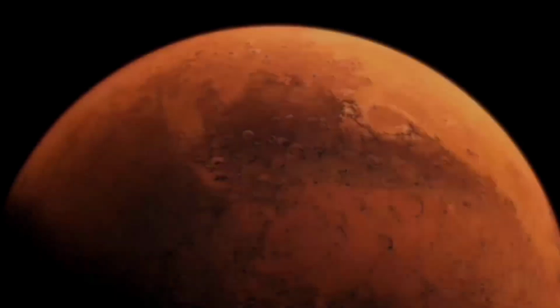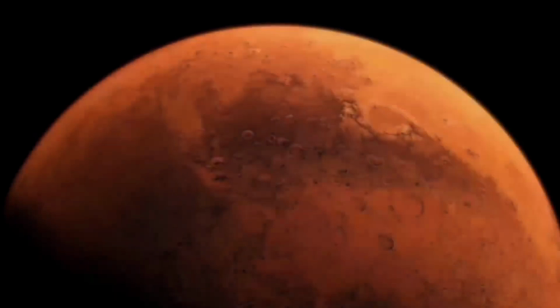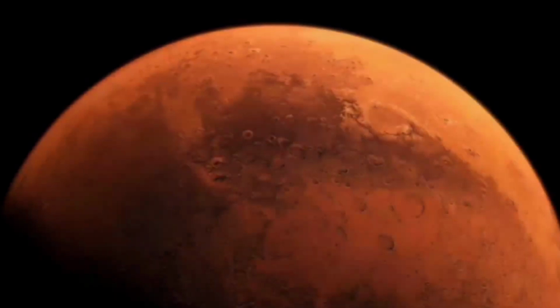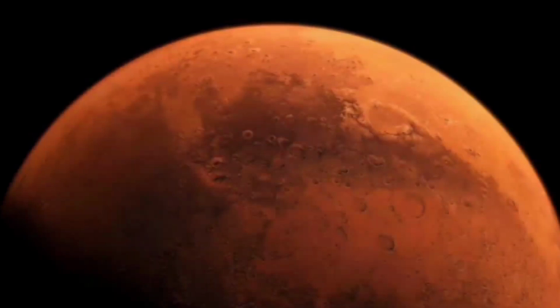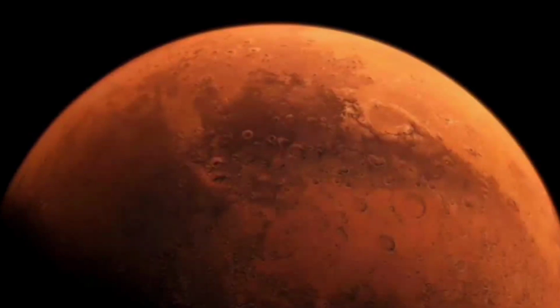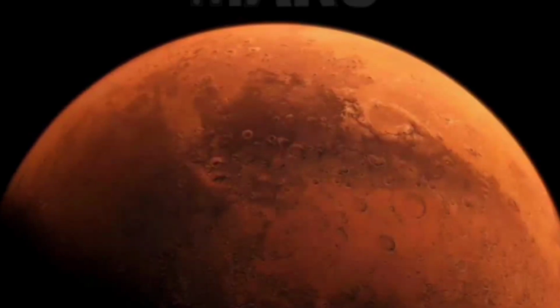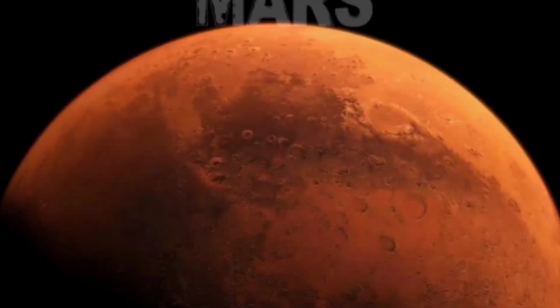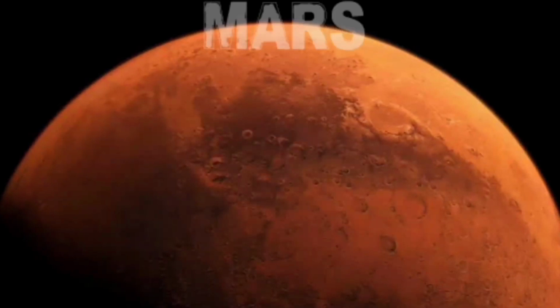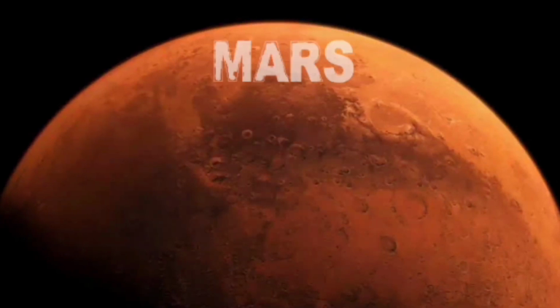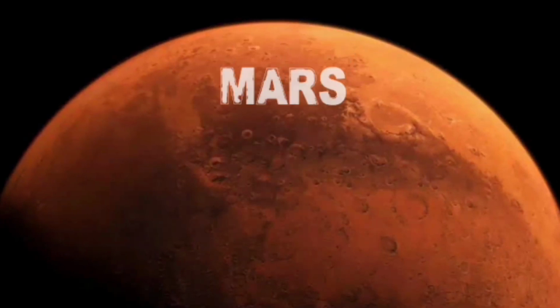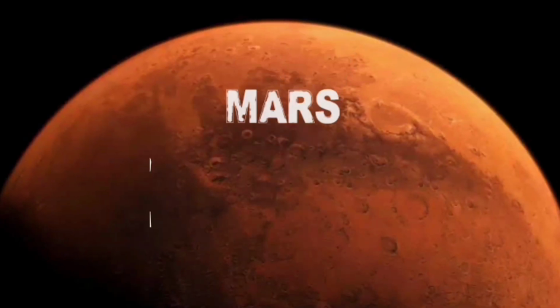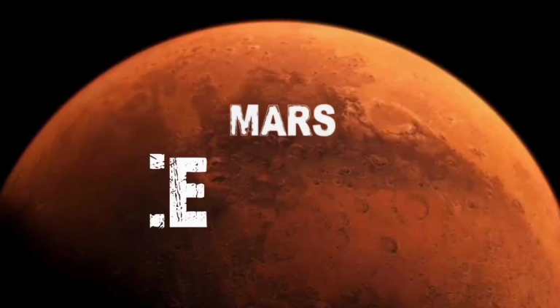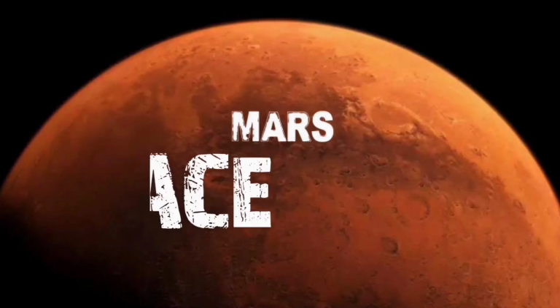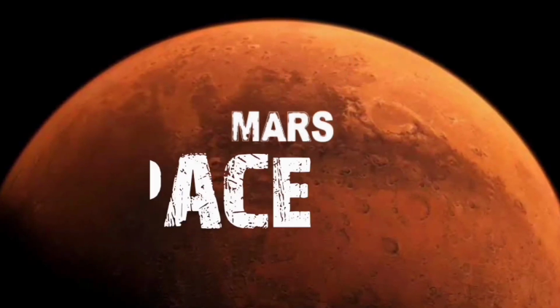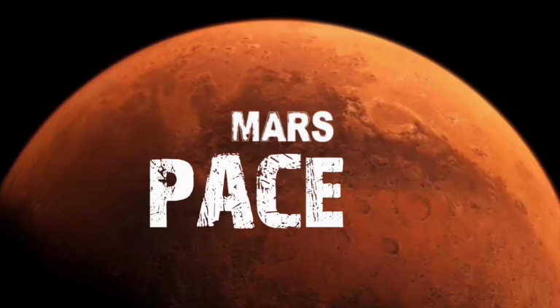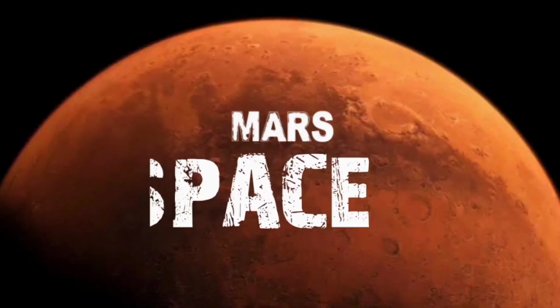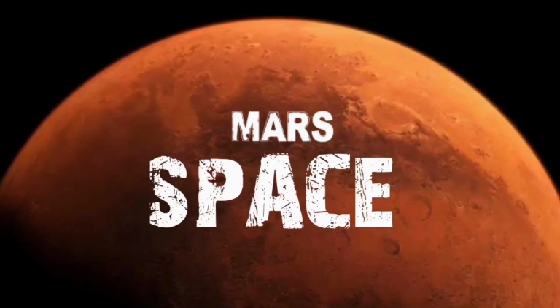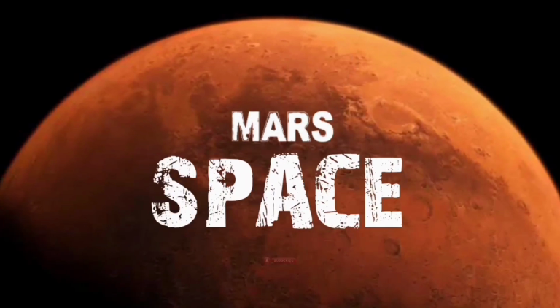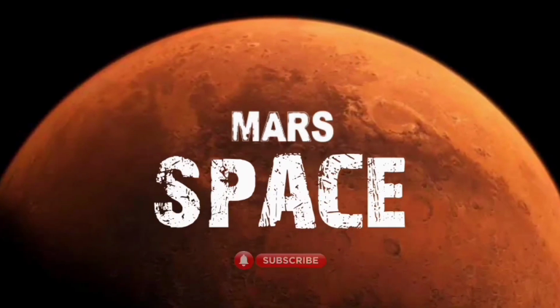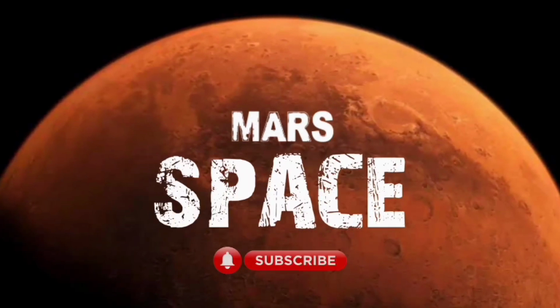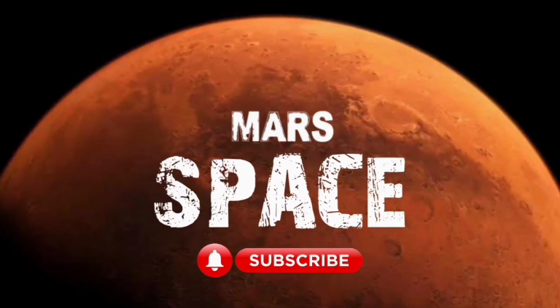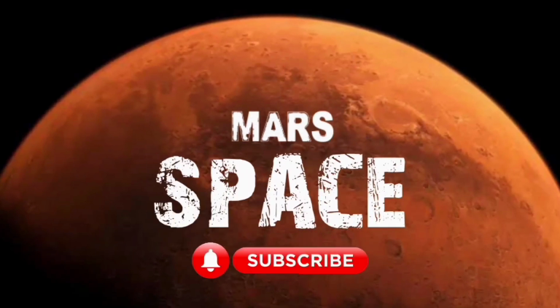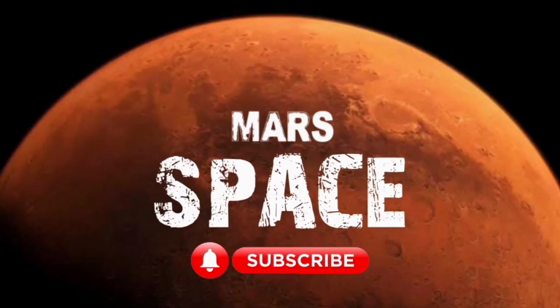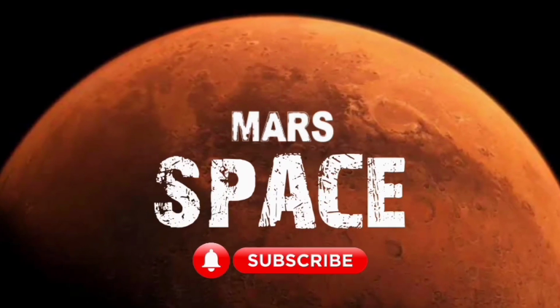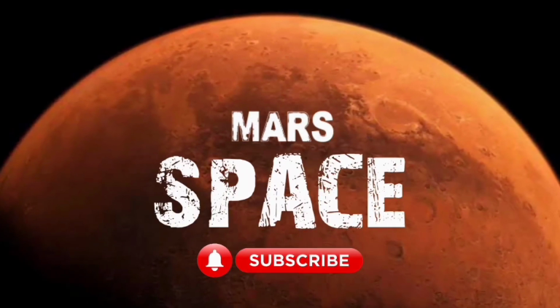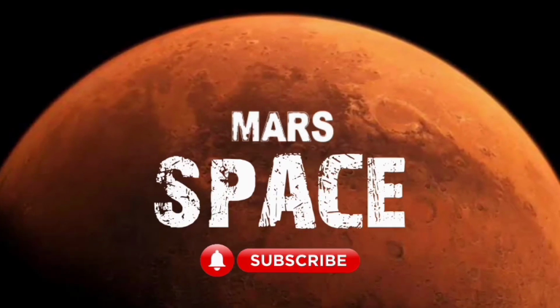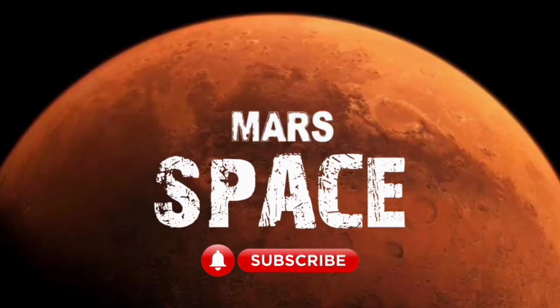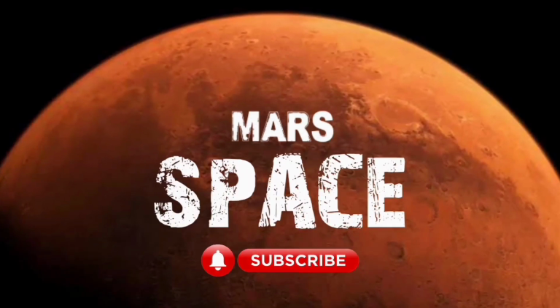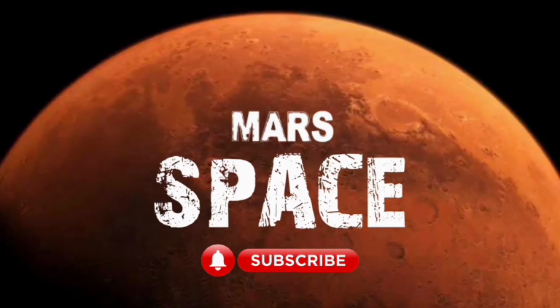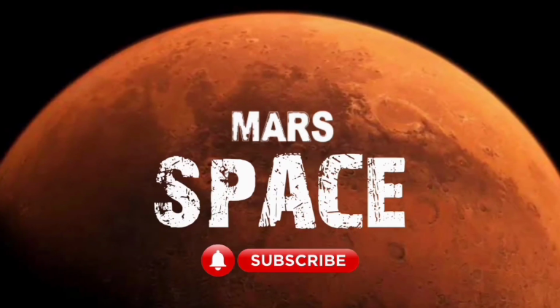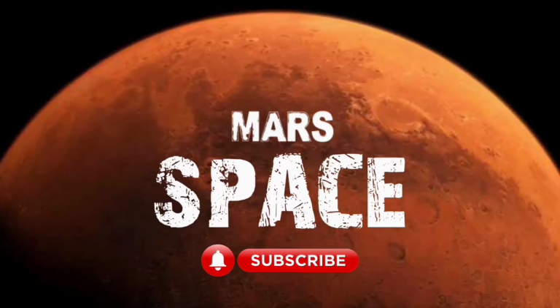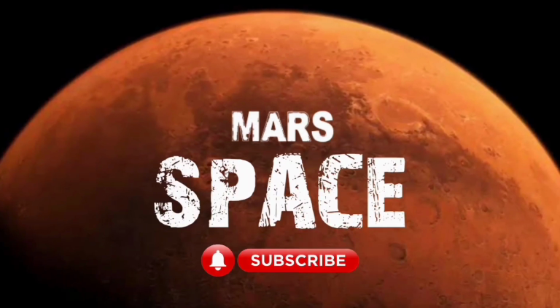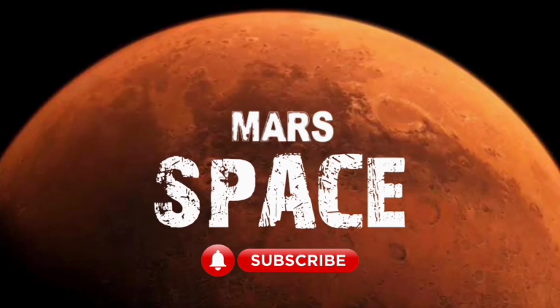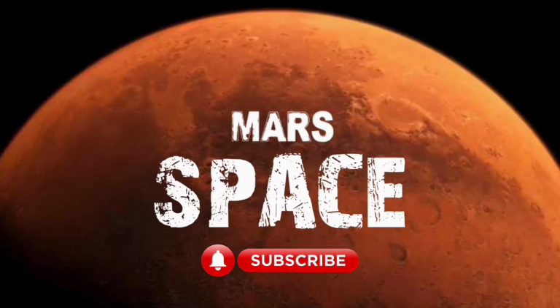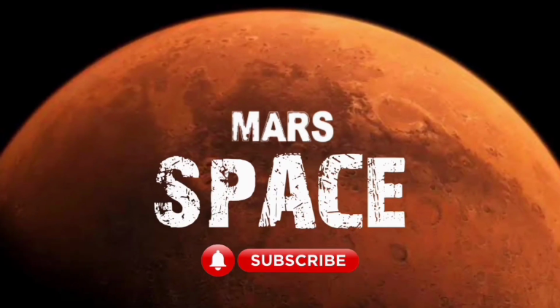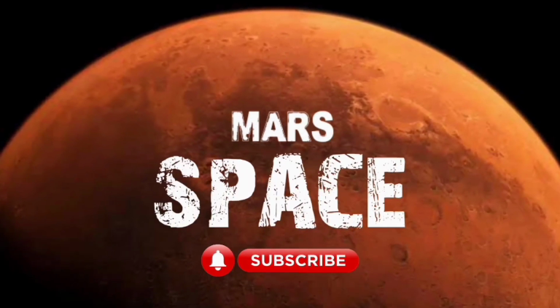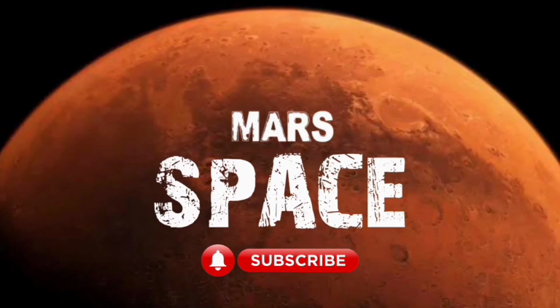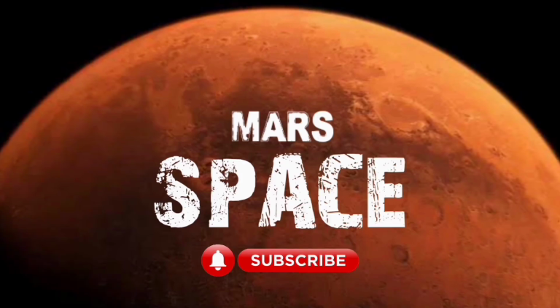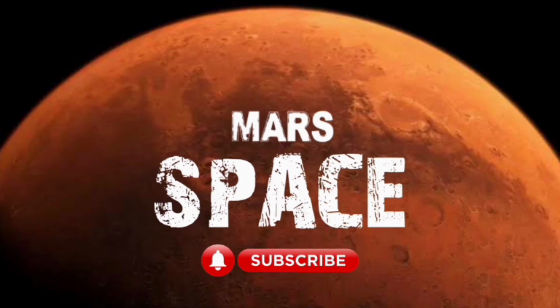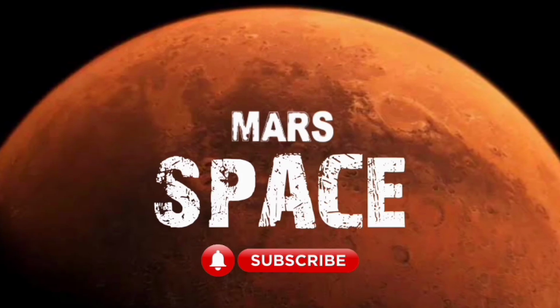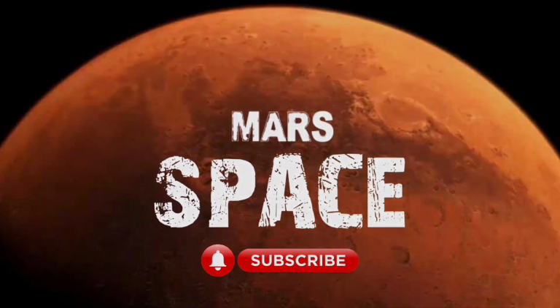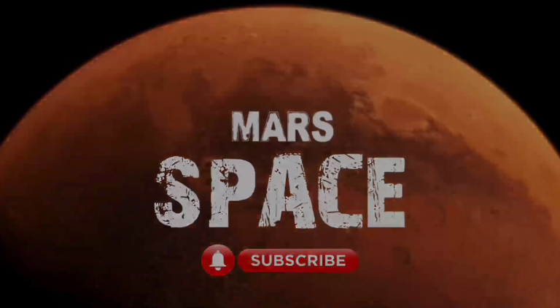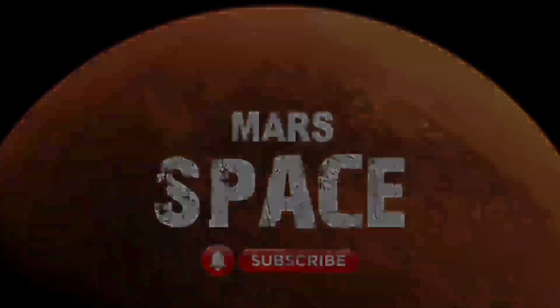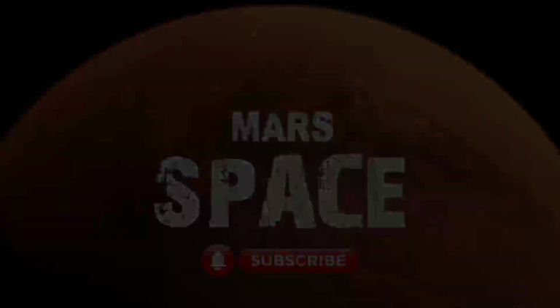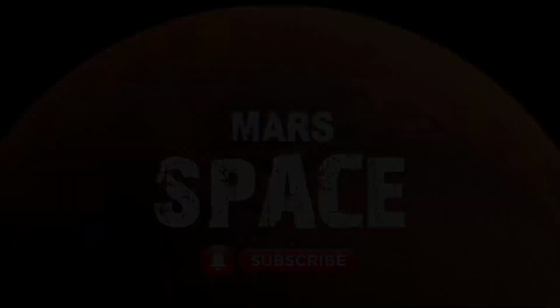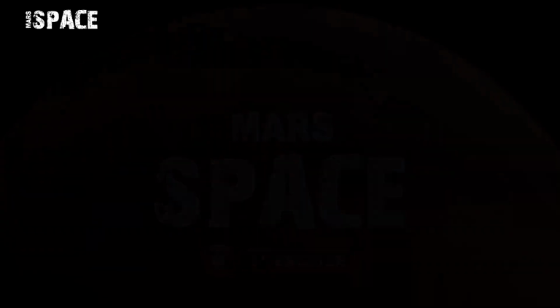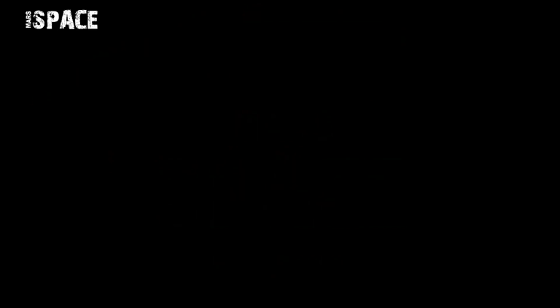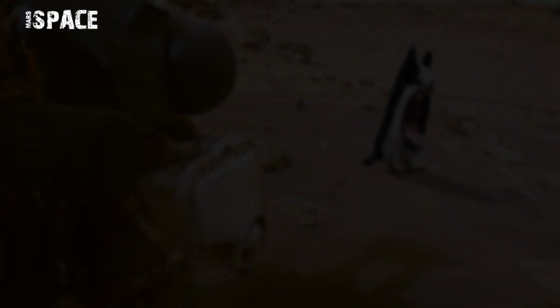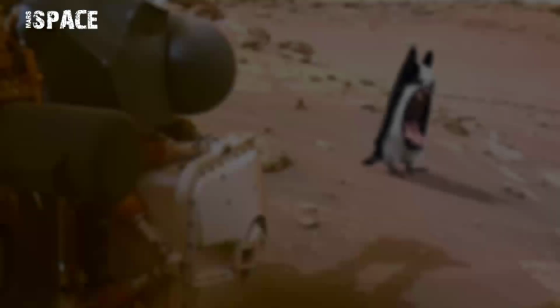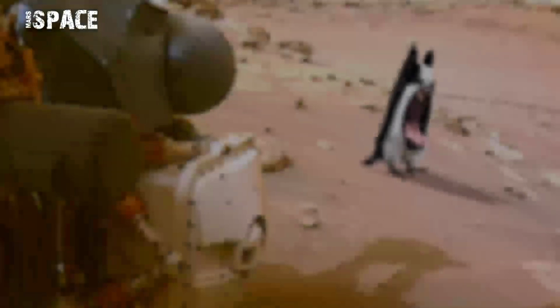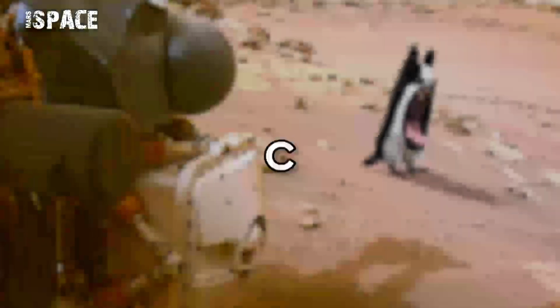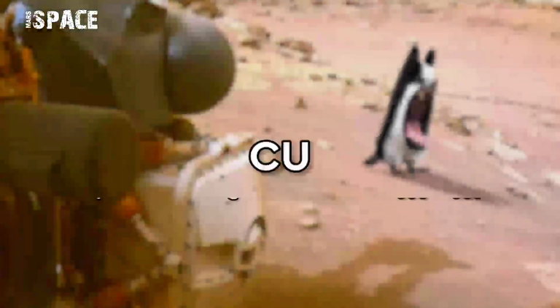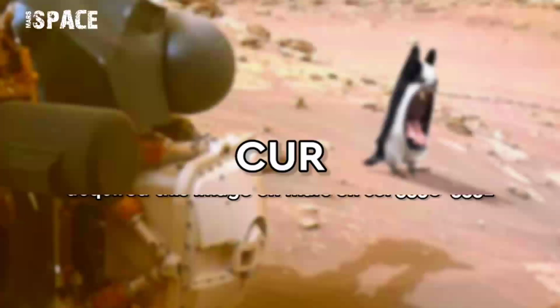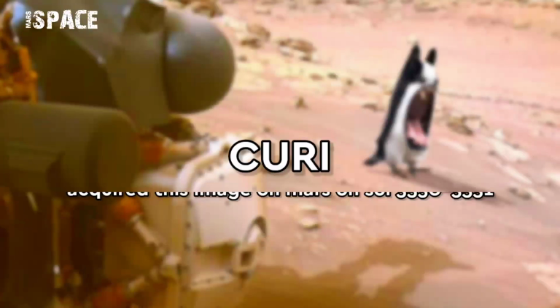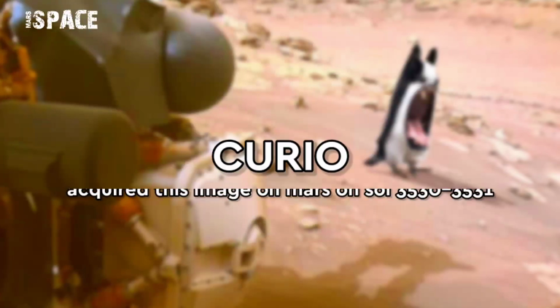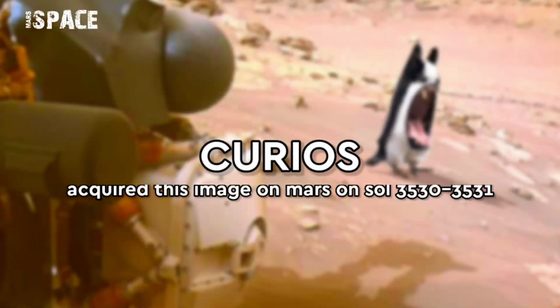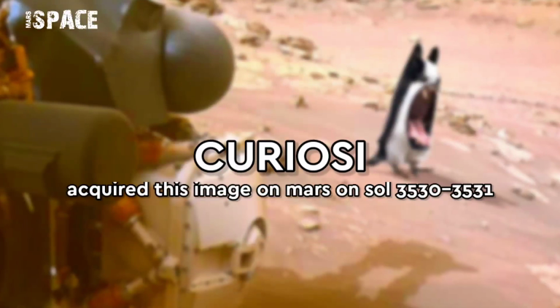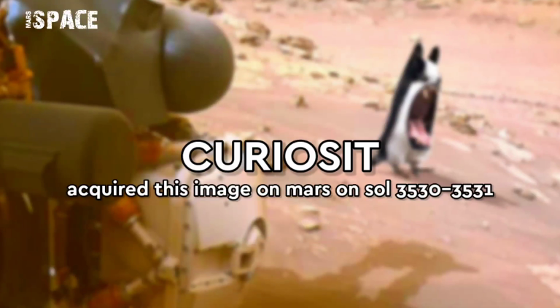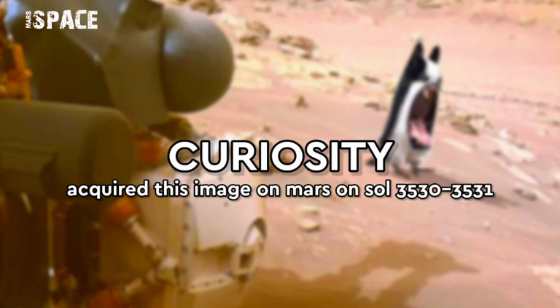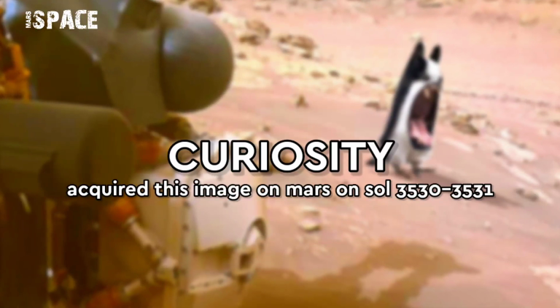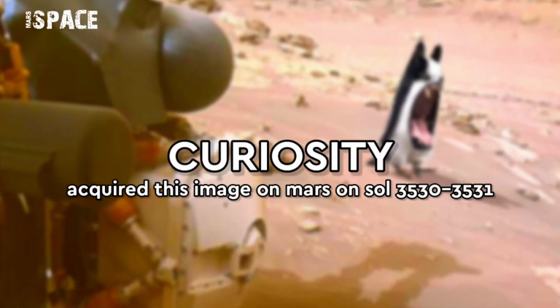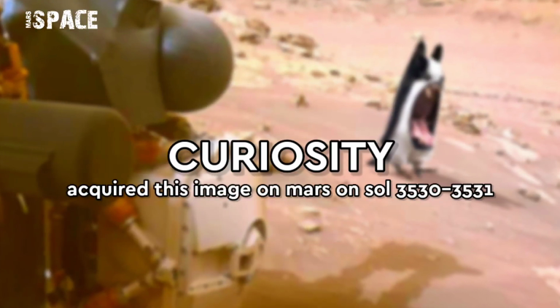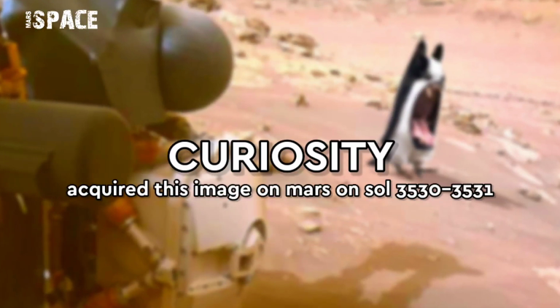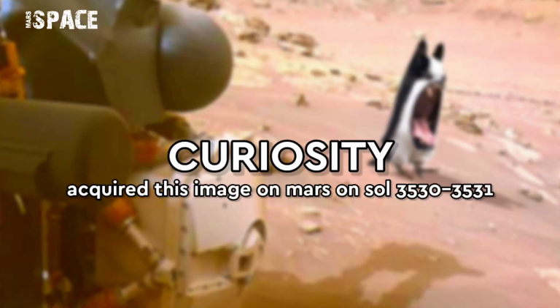Hello my friends, welcome back to our YouTube channel Mars Space. For more updates, hit the bell icon with thumbs up, and please watch till the end.